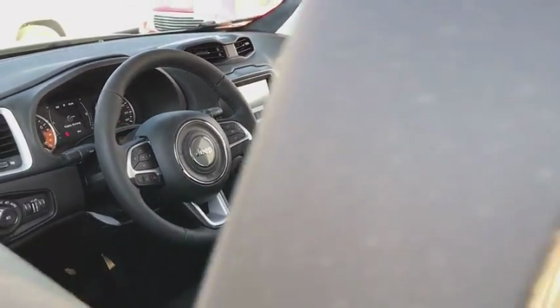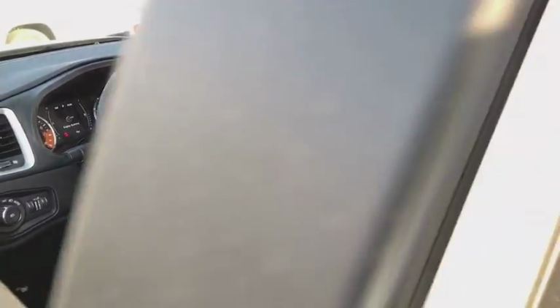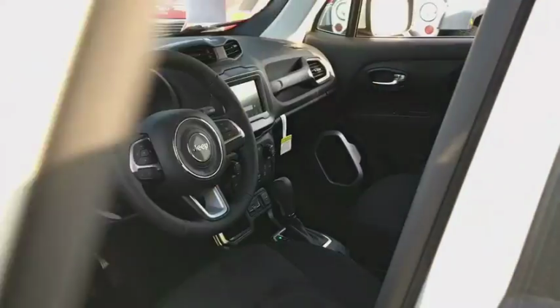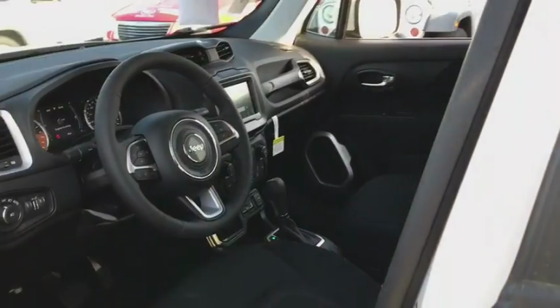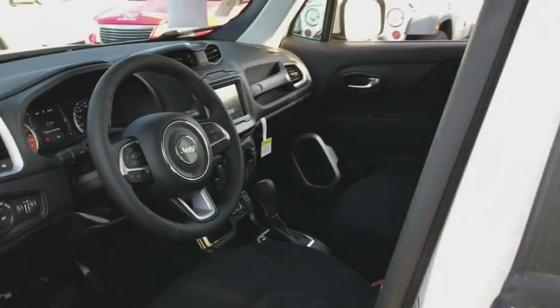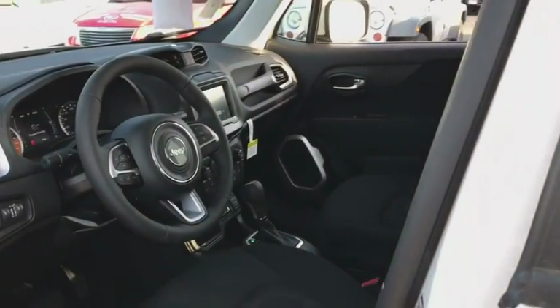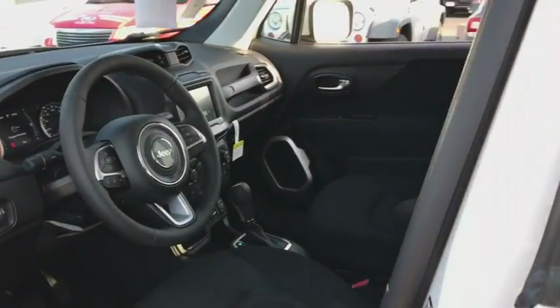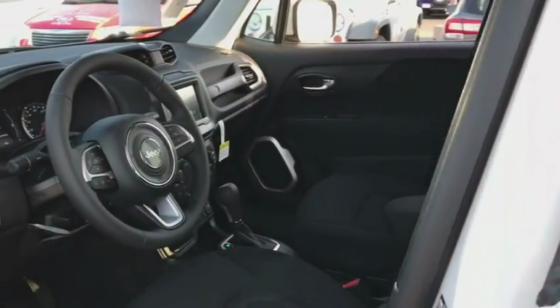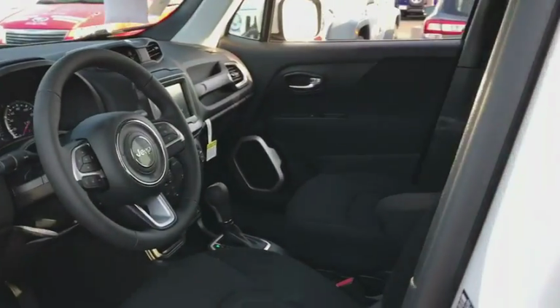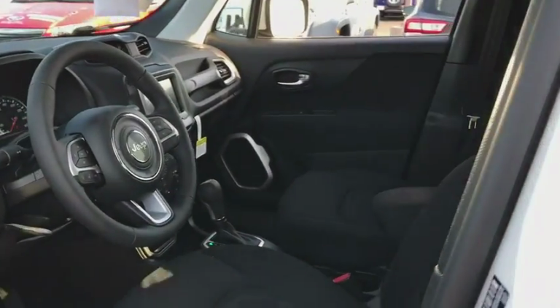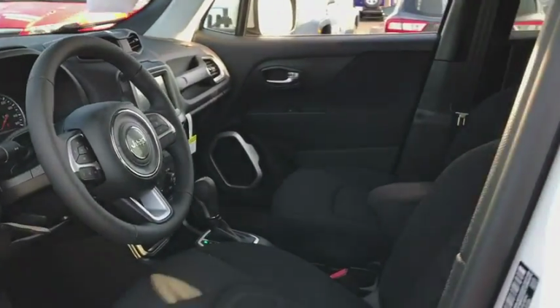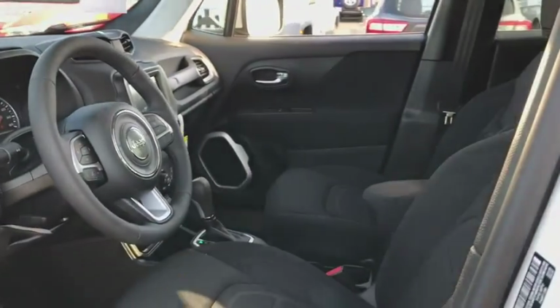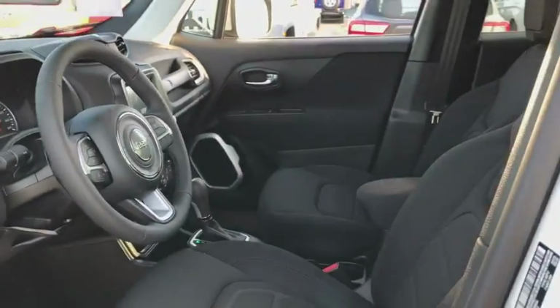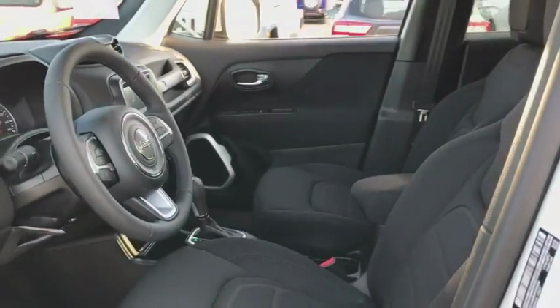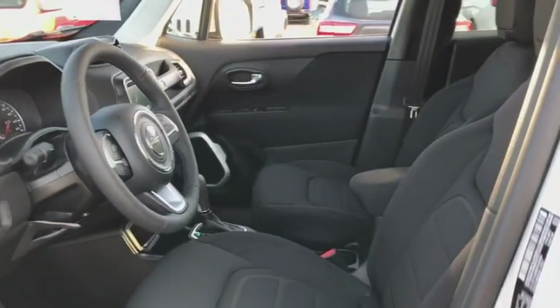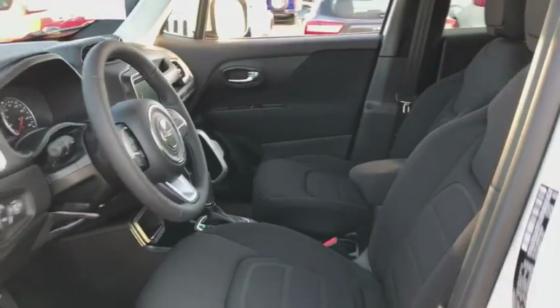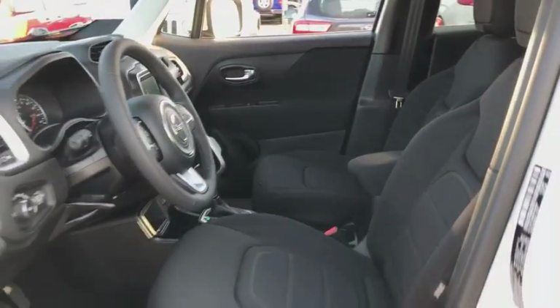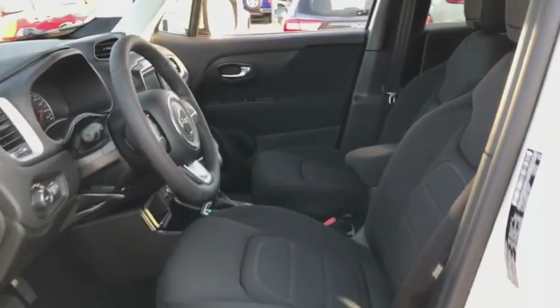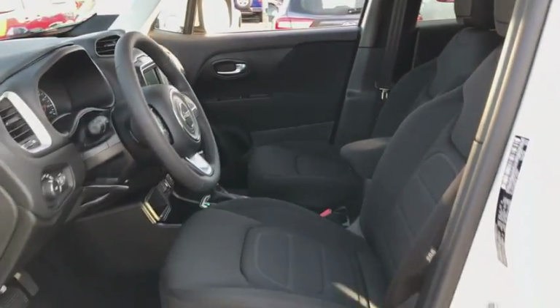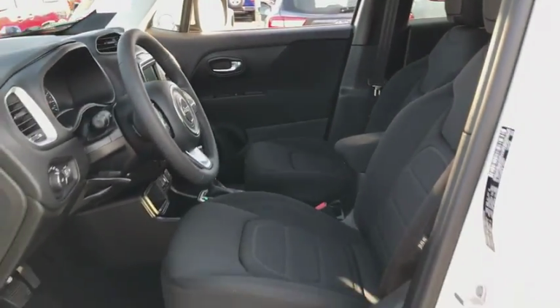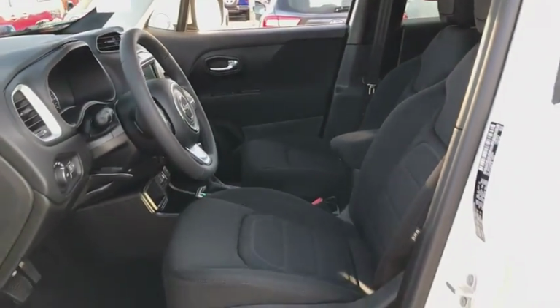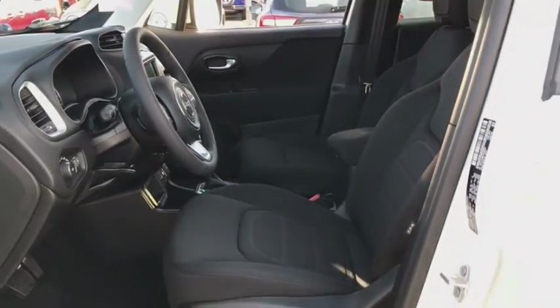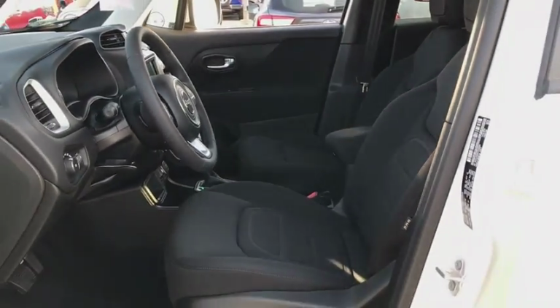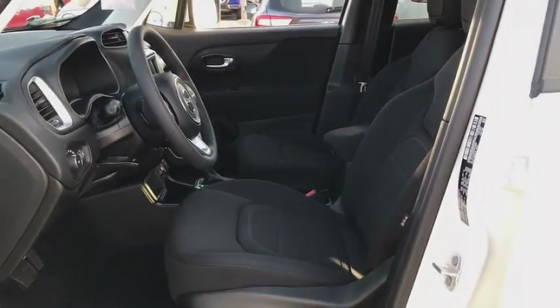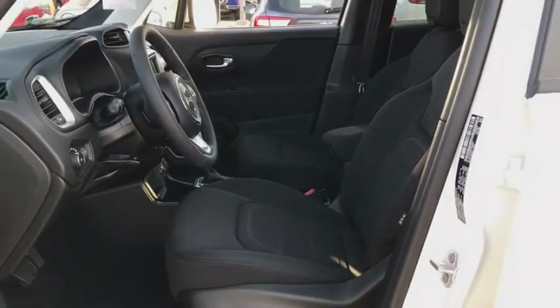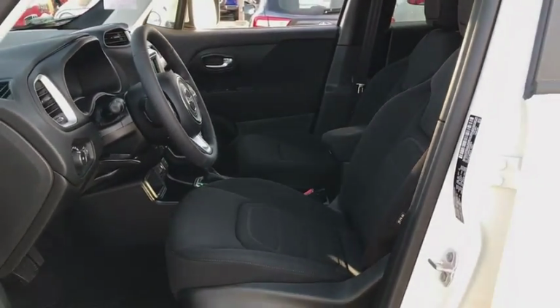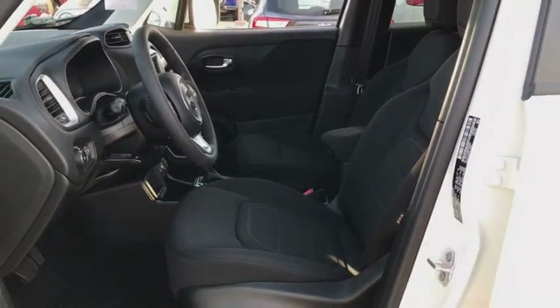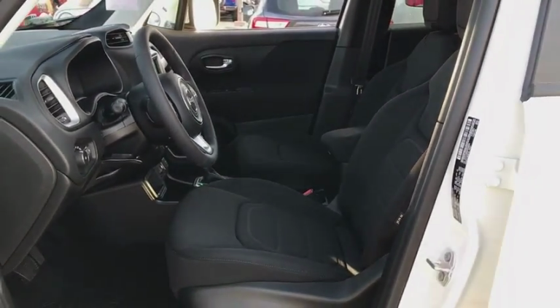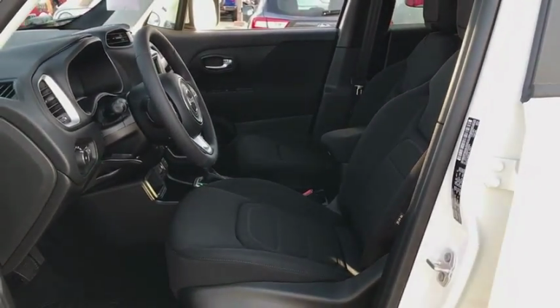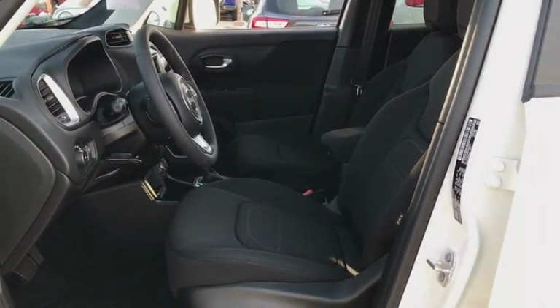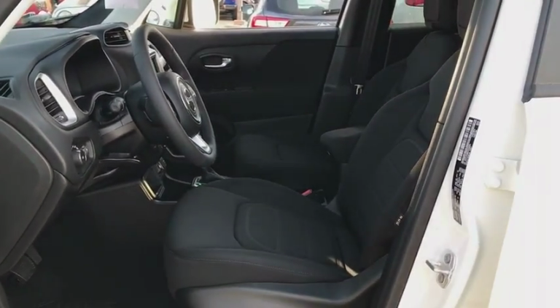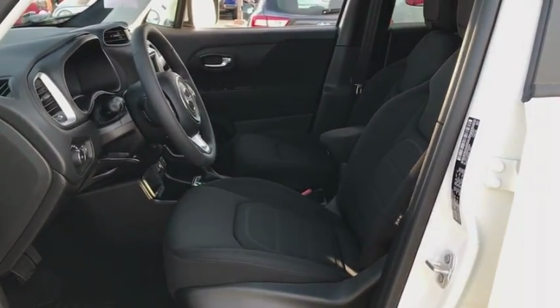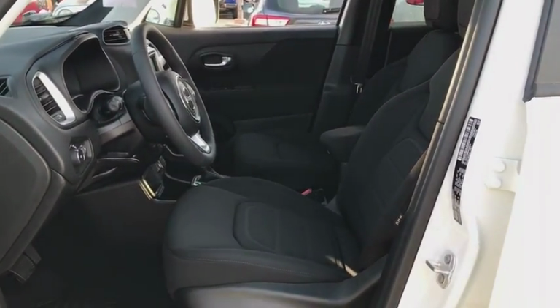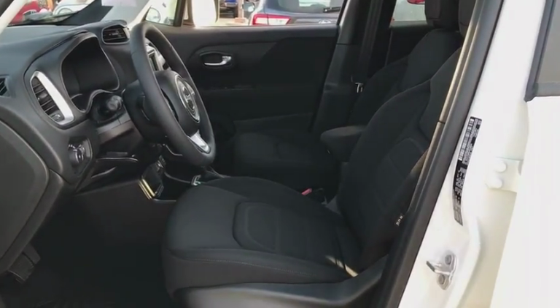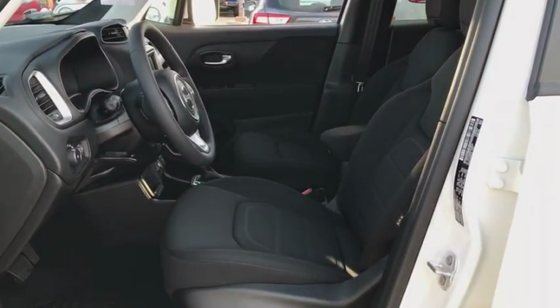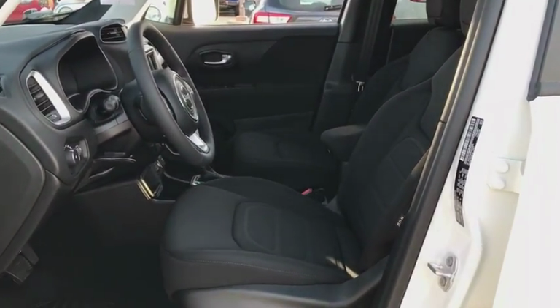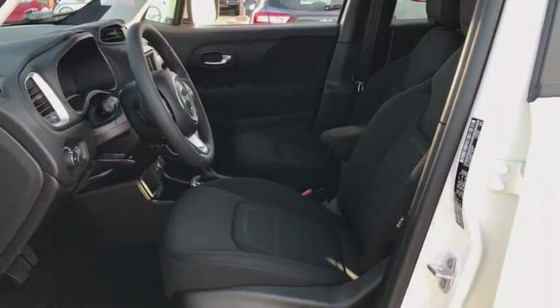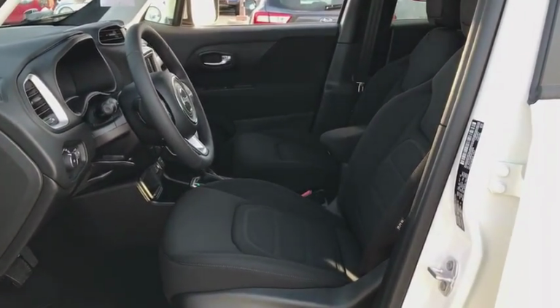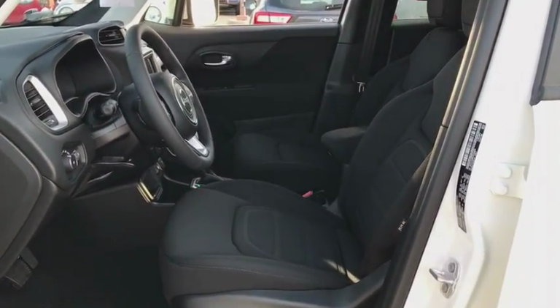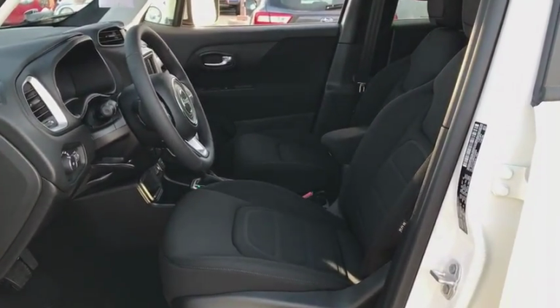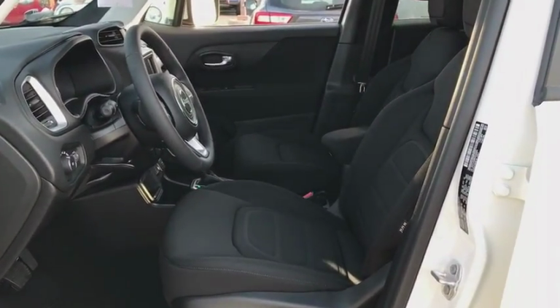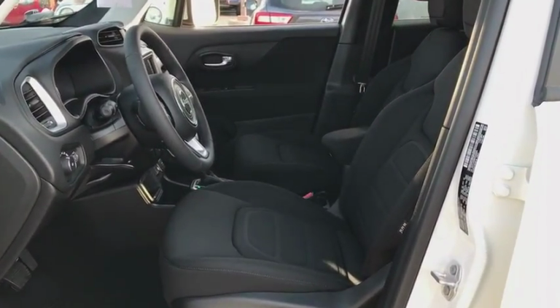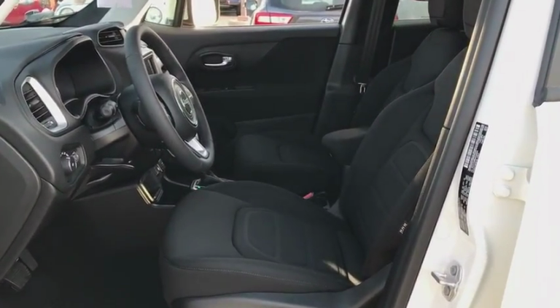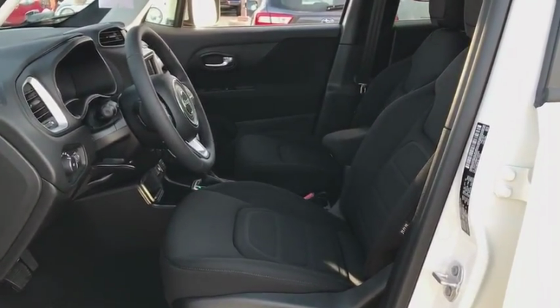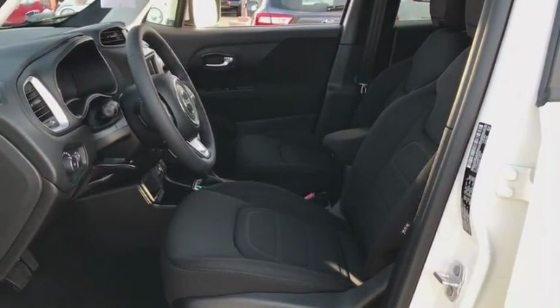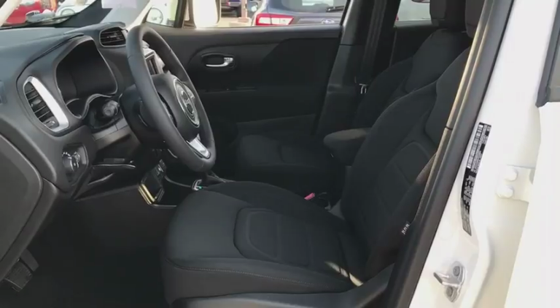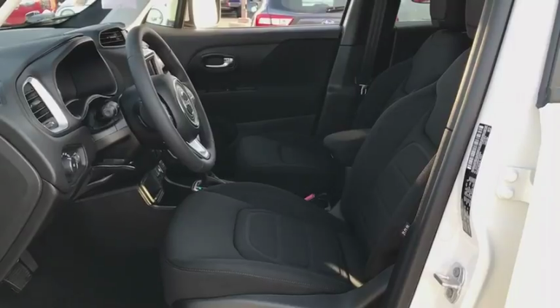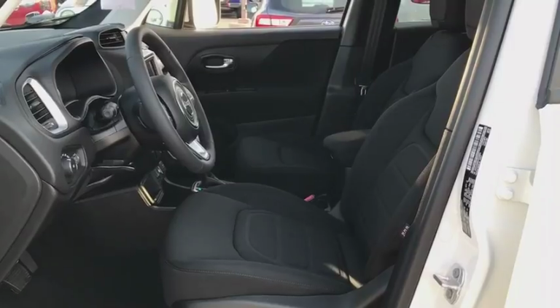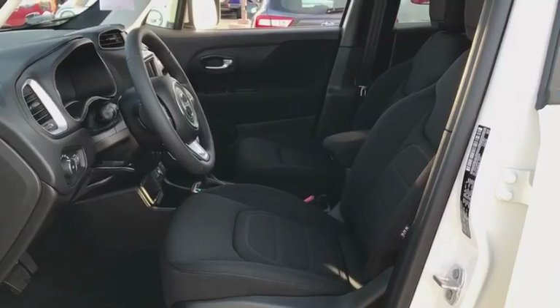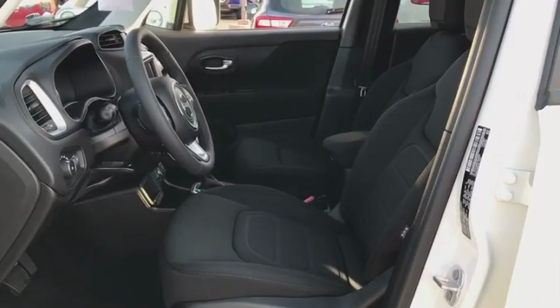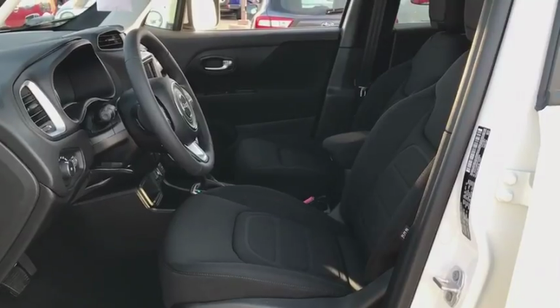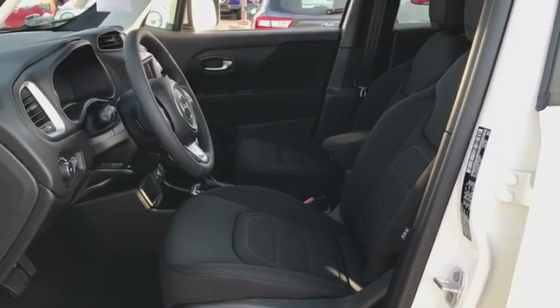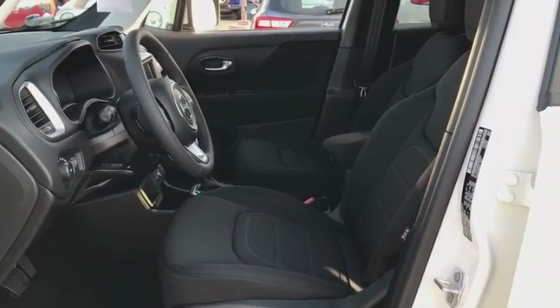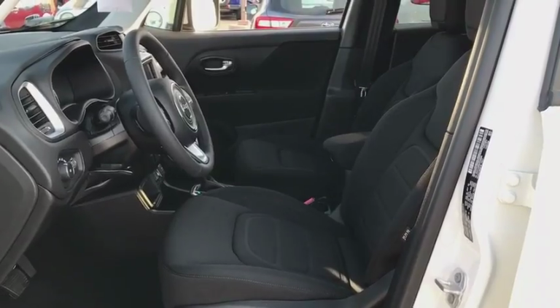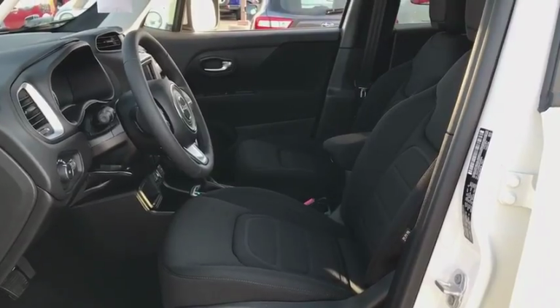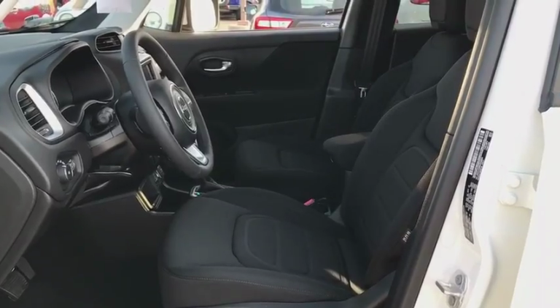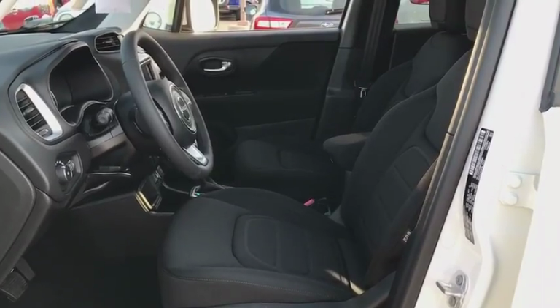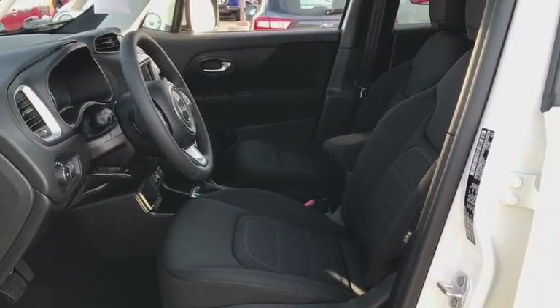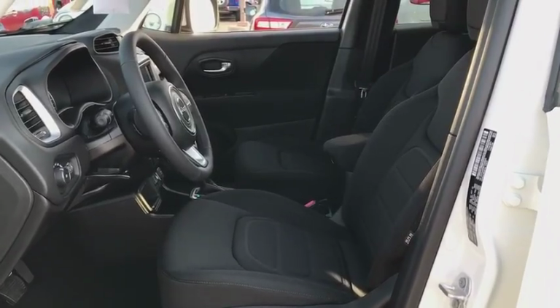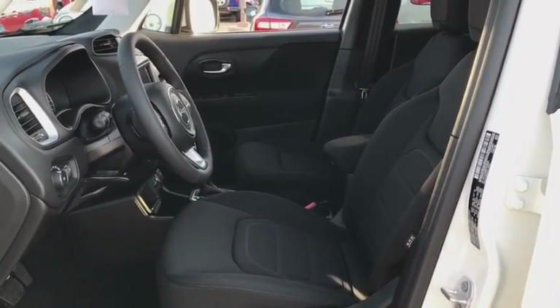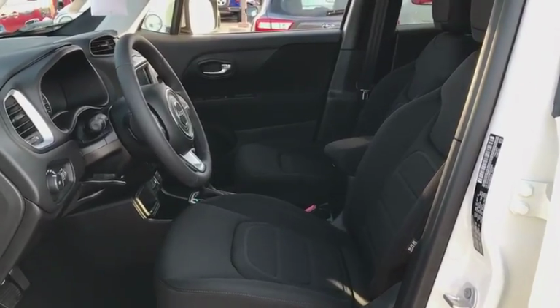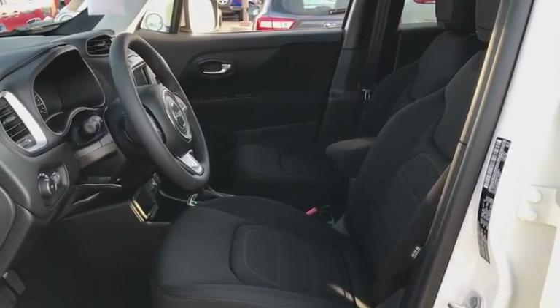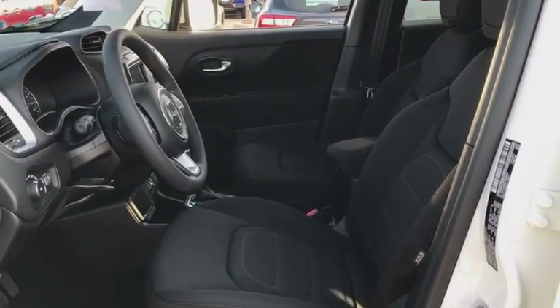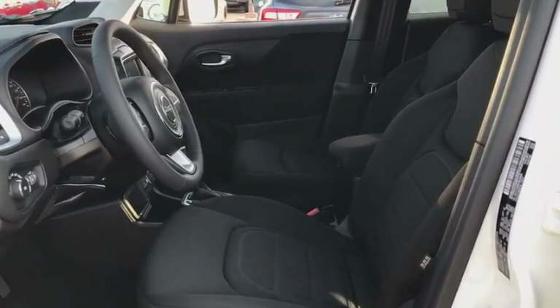Cruise control, floor mats, climate control, AM FM stereo radio, rear defrost, front-wheel drive.